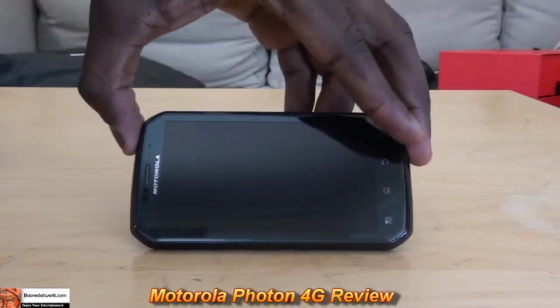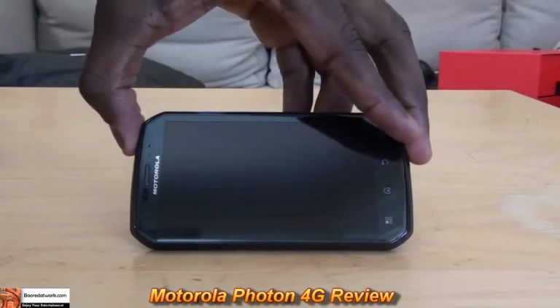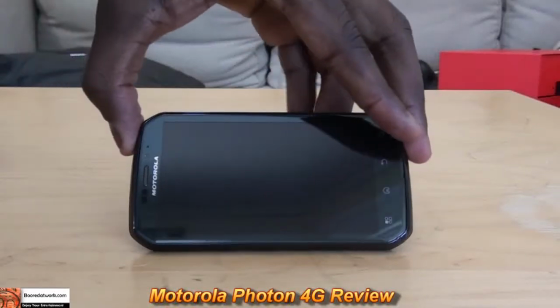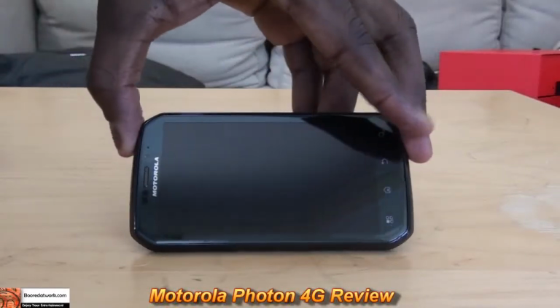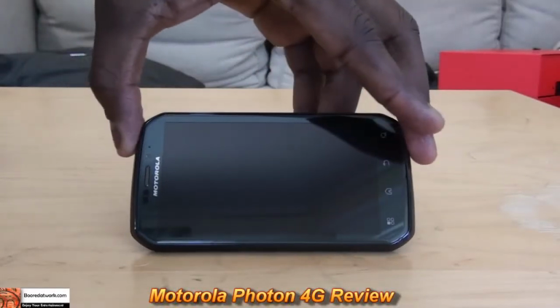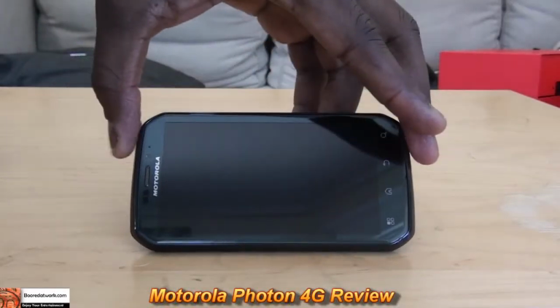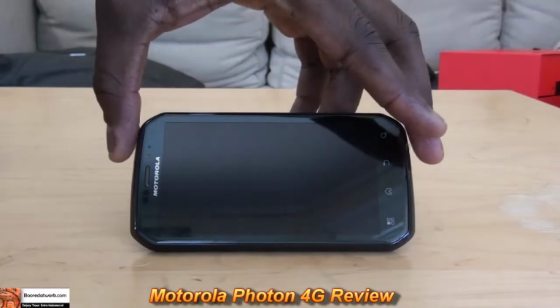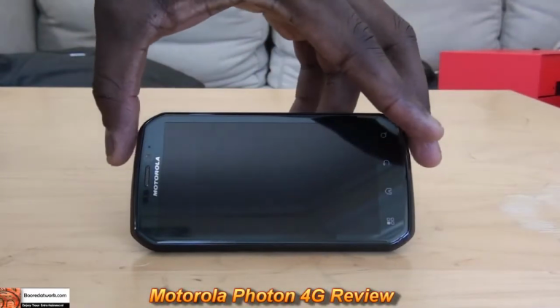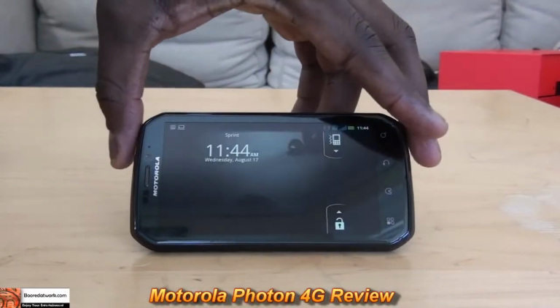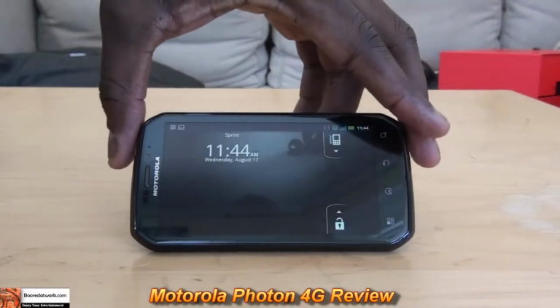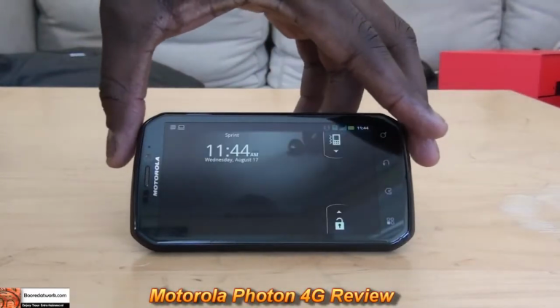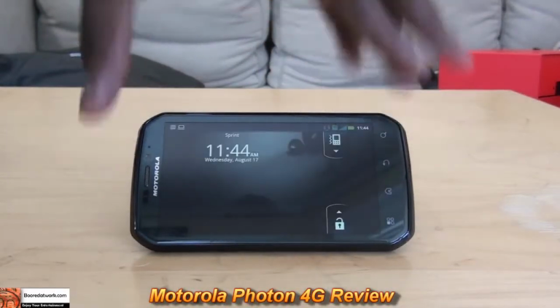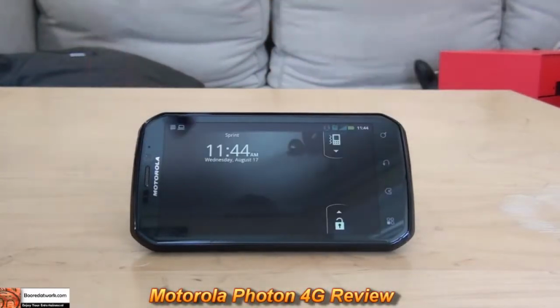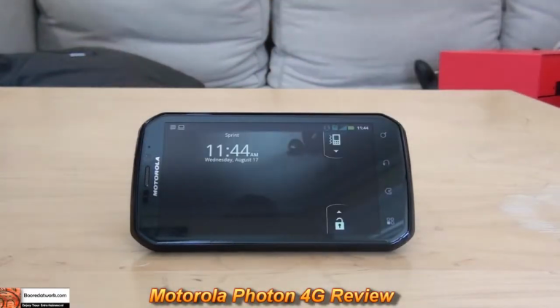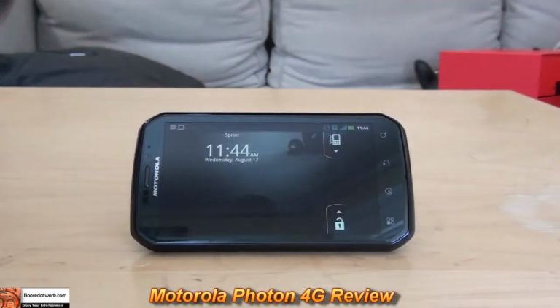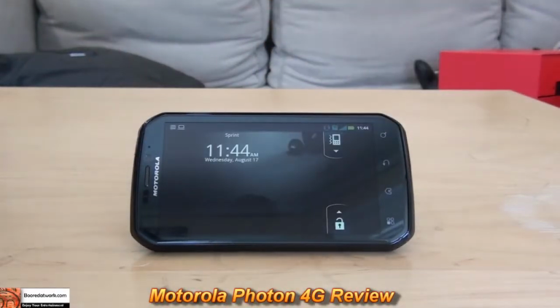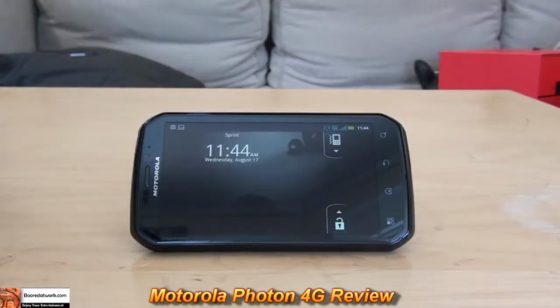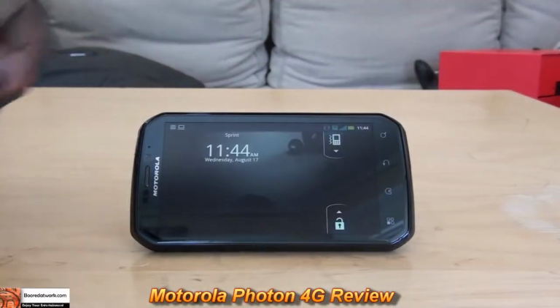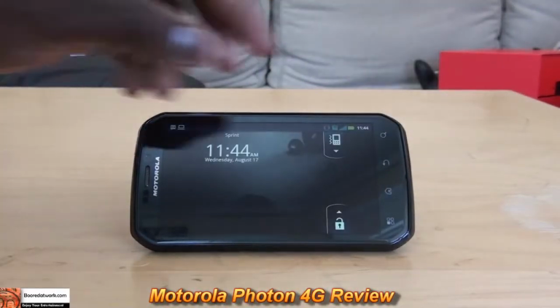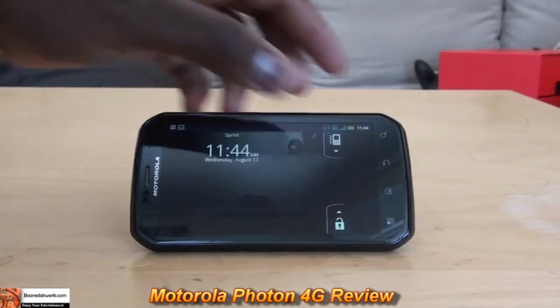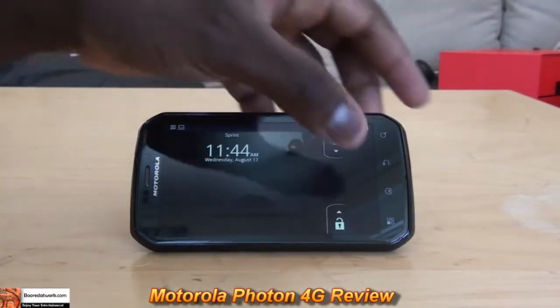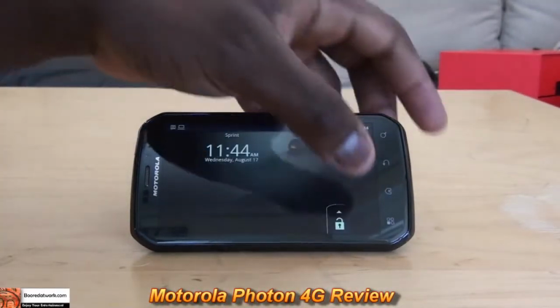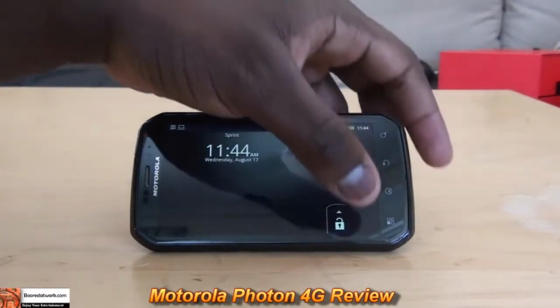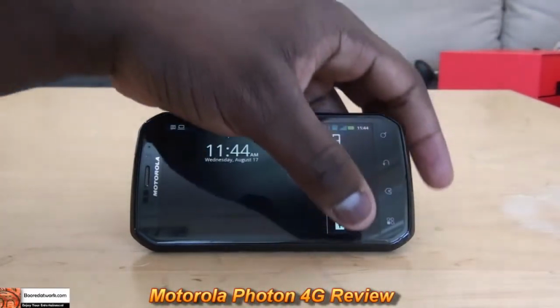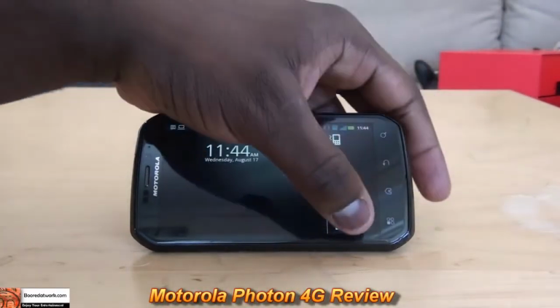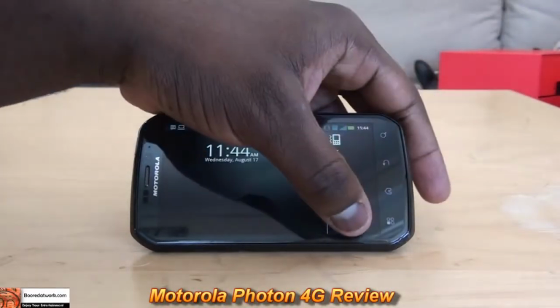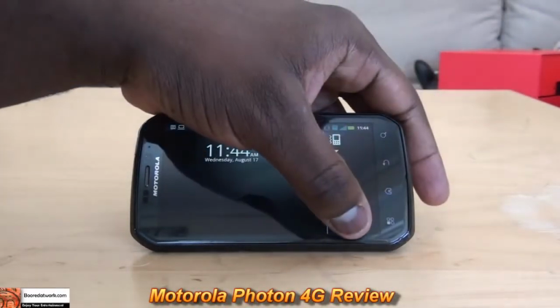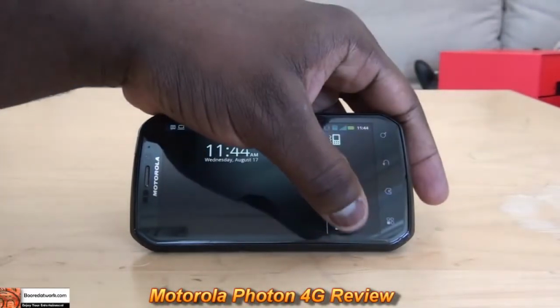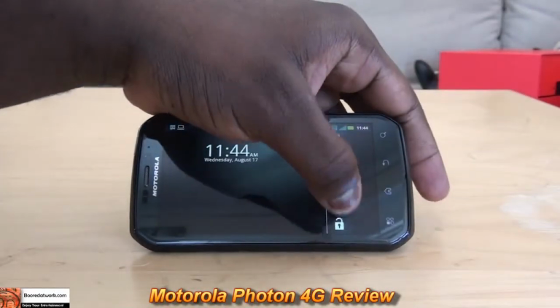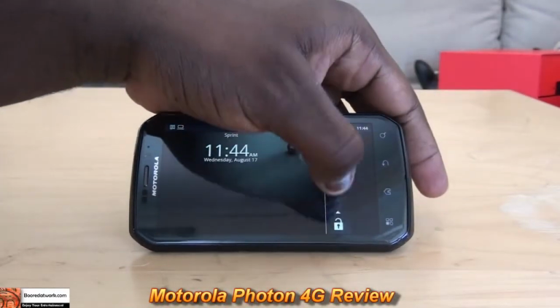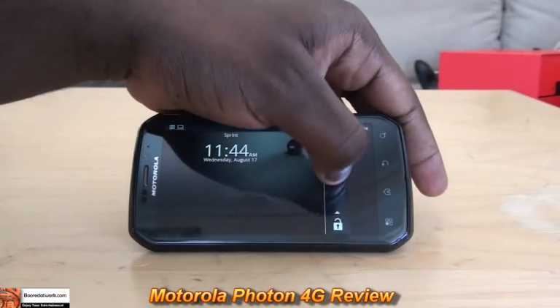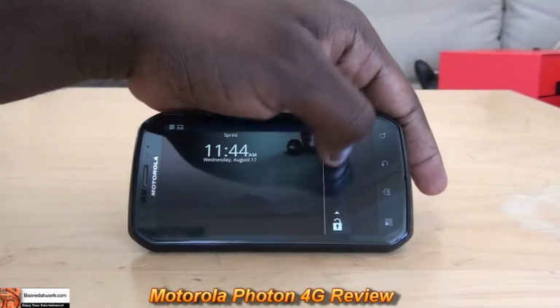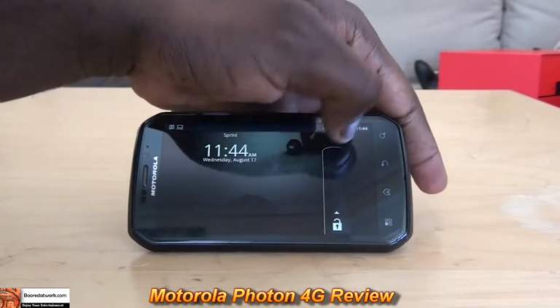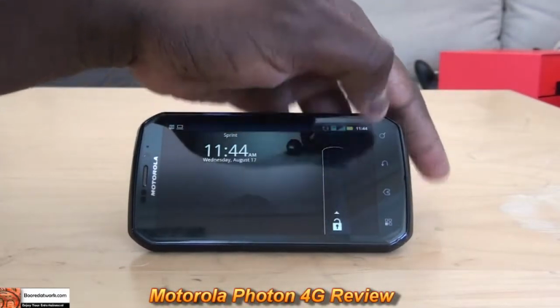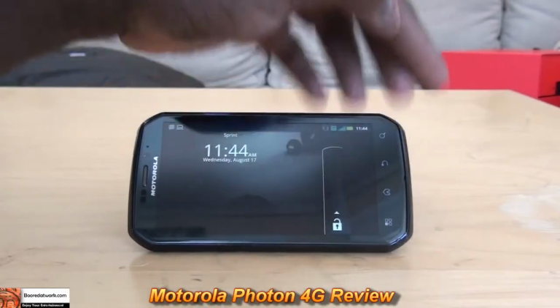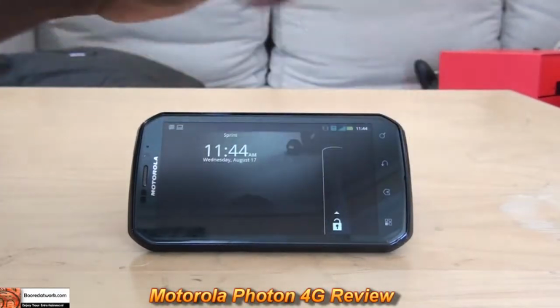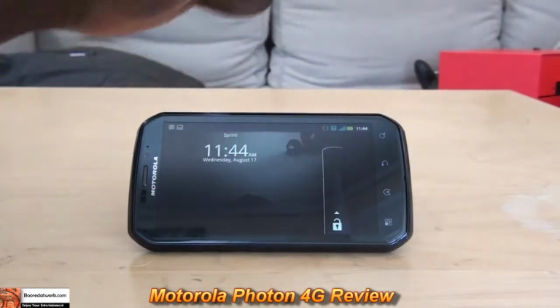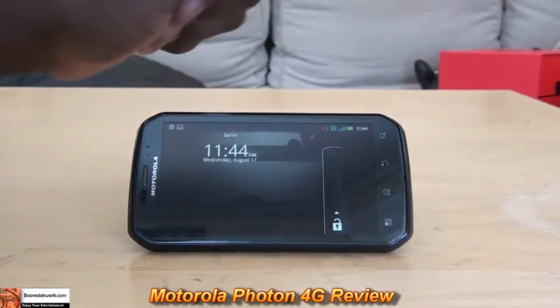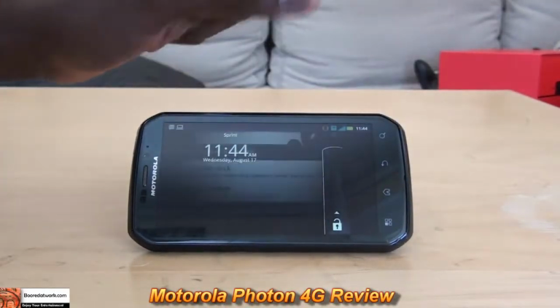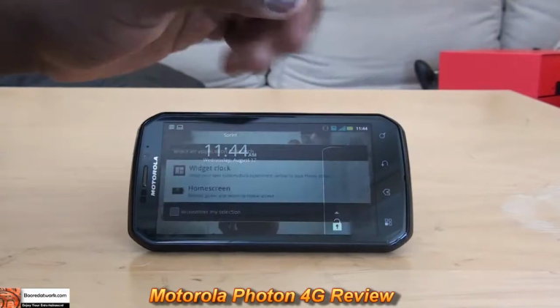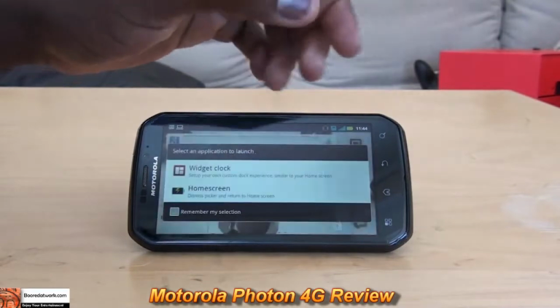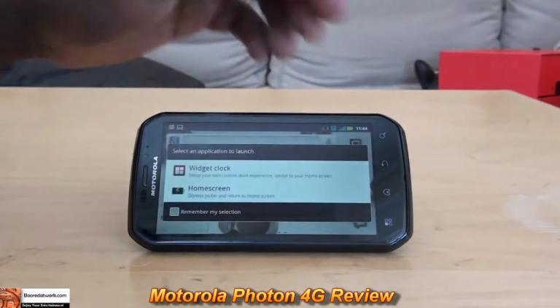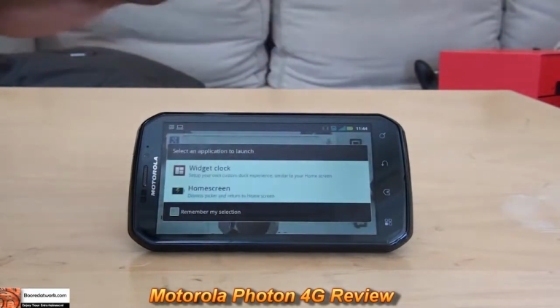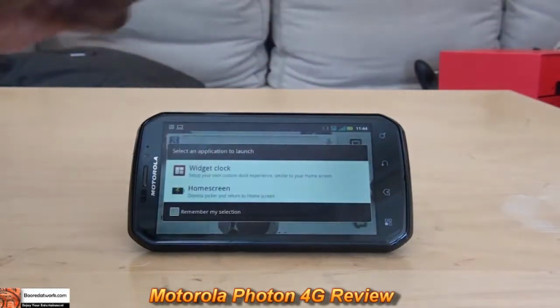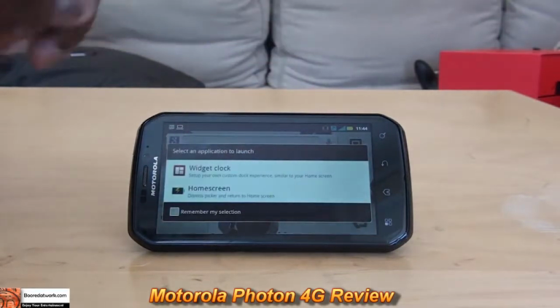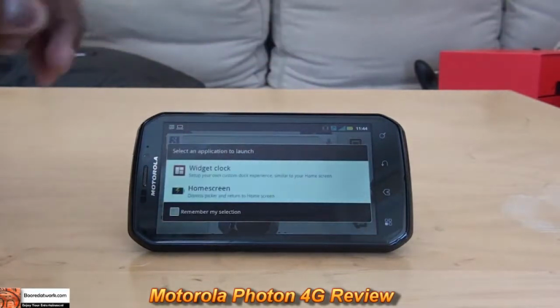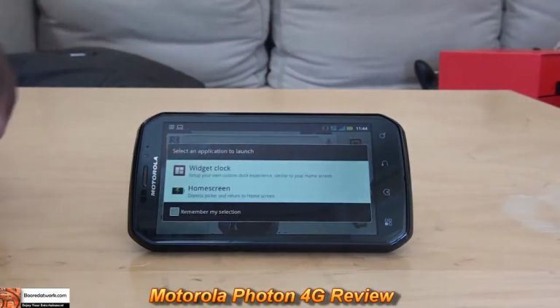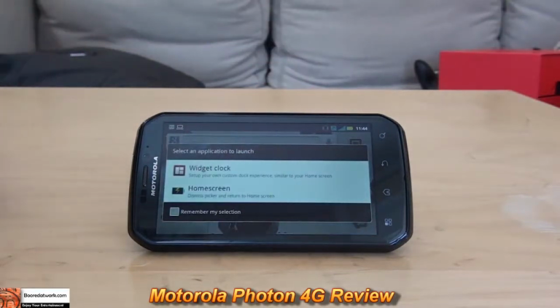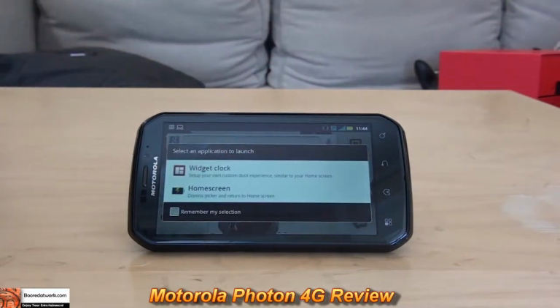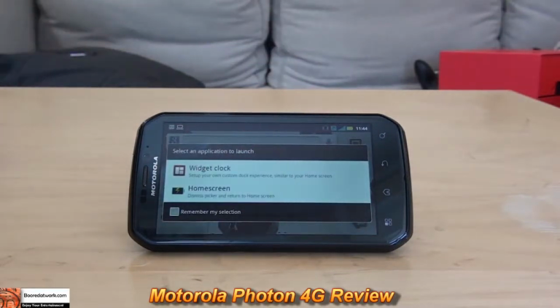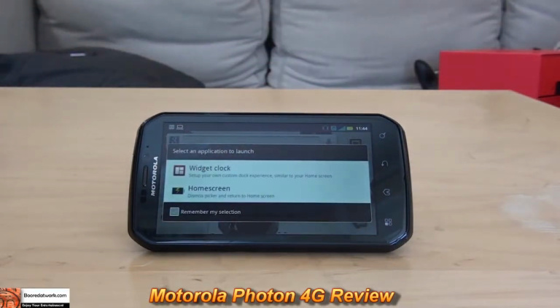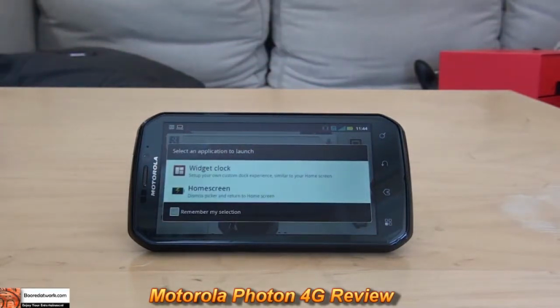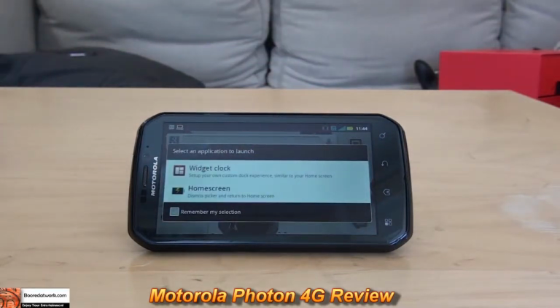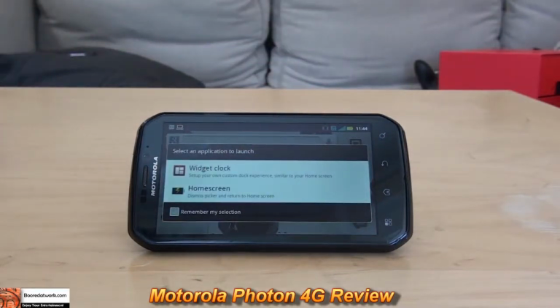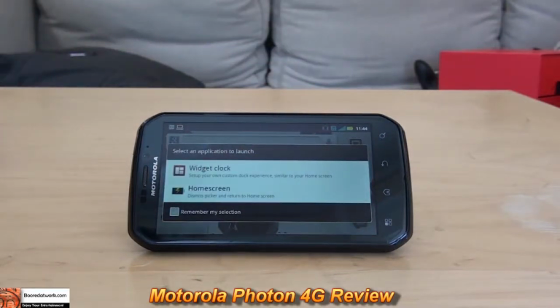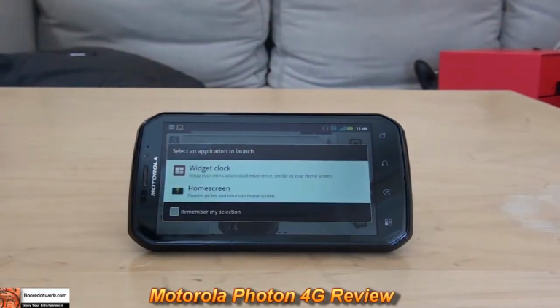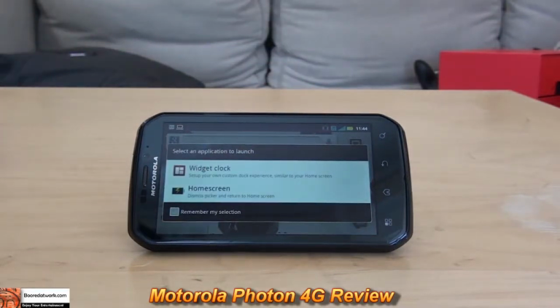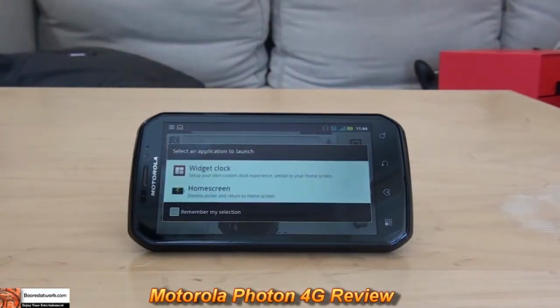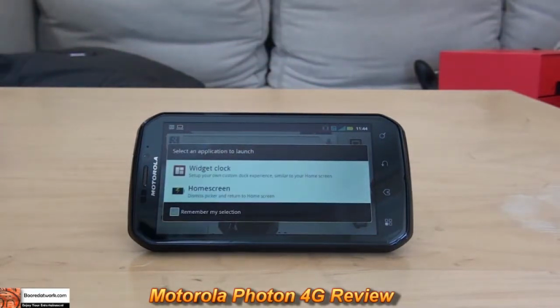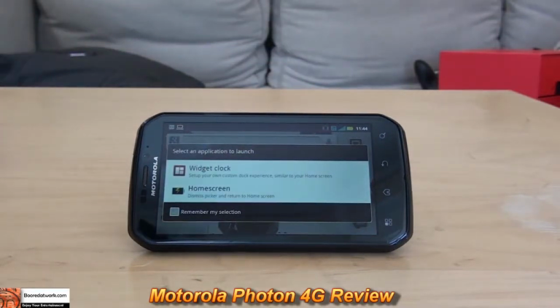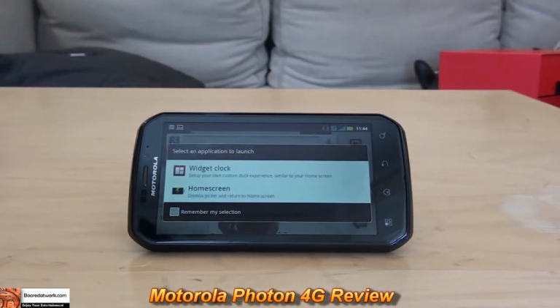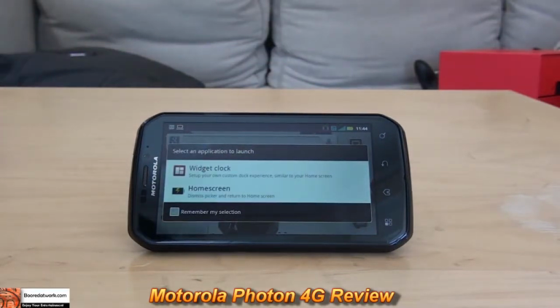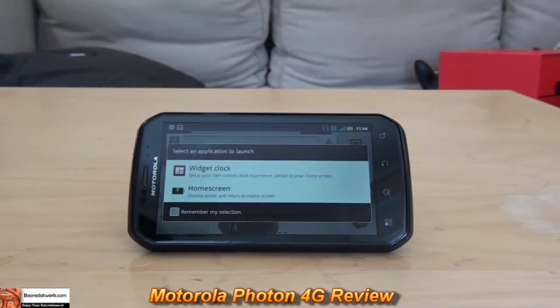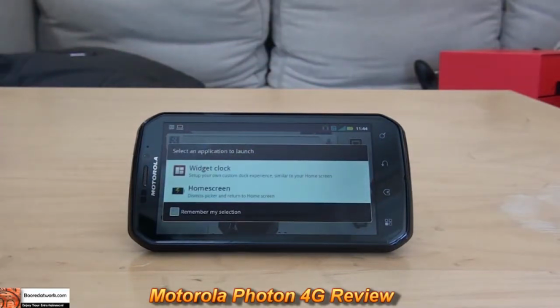Hi, this is Thundee from borderwork.com and today we're doing the full review of the Motorola Photon 4G.